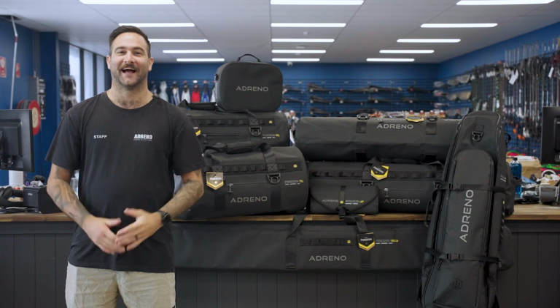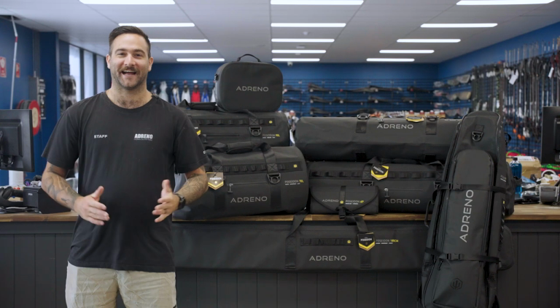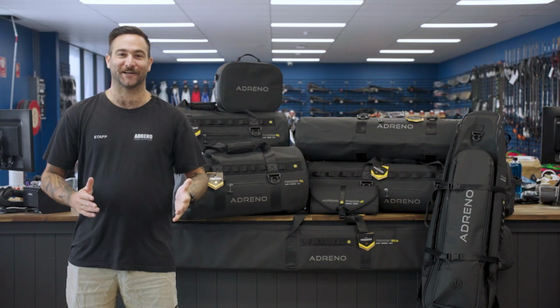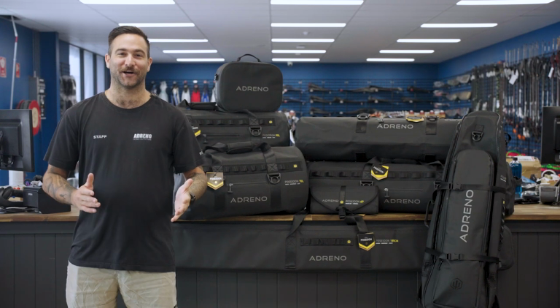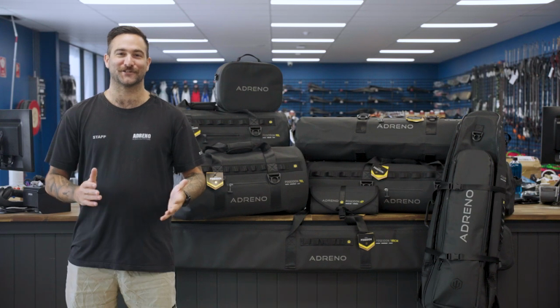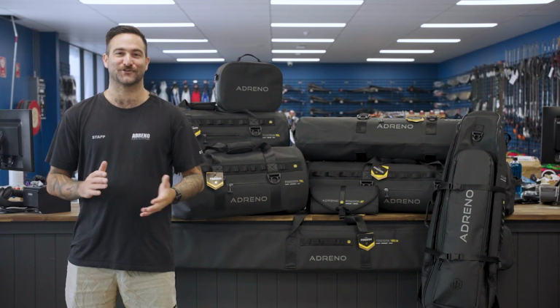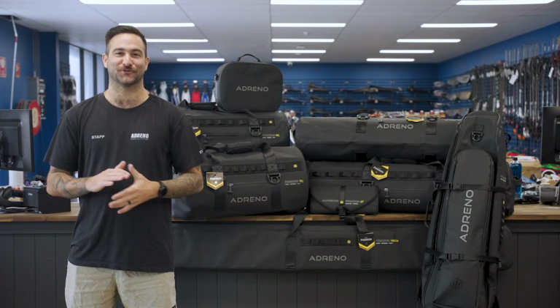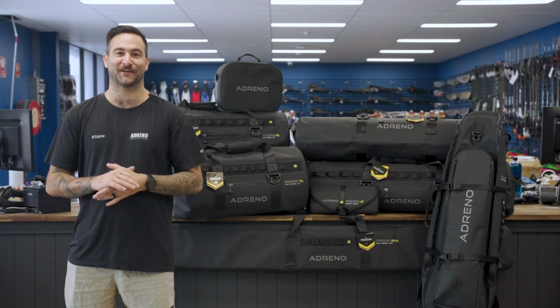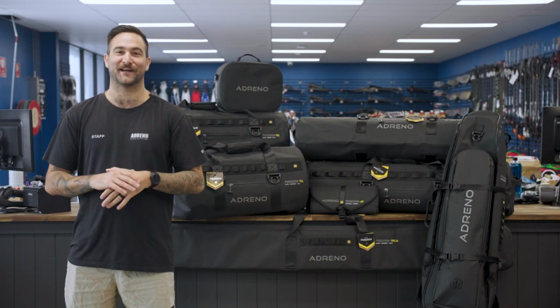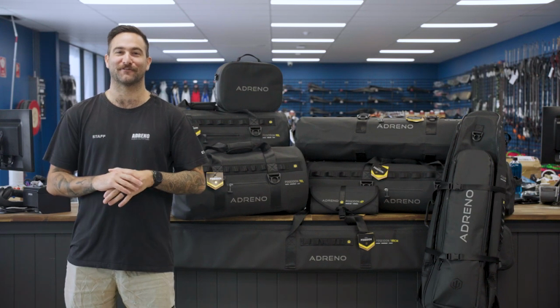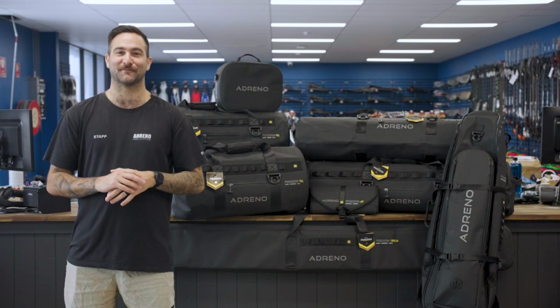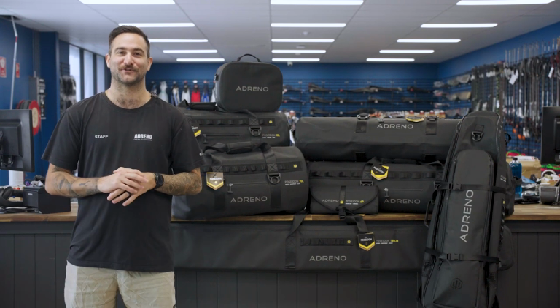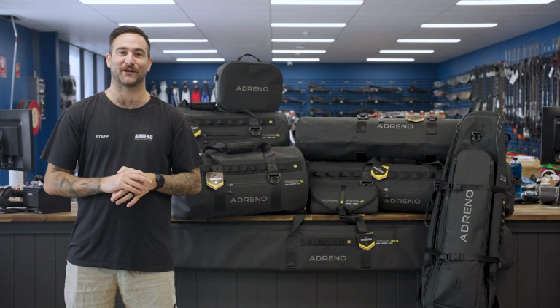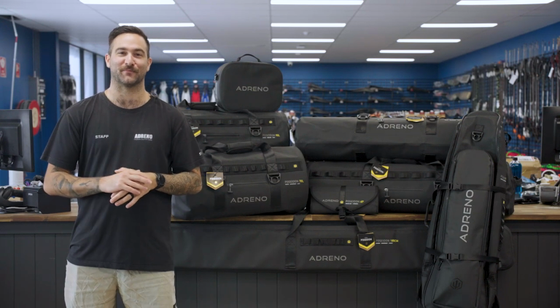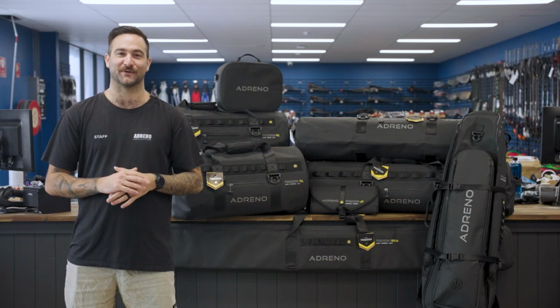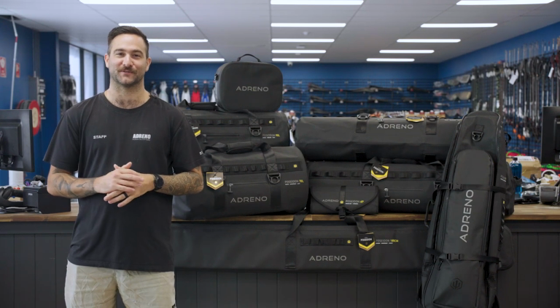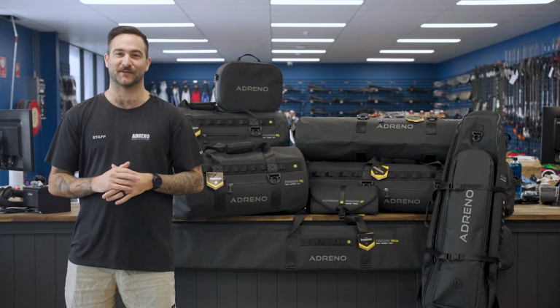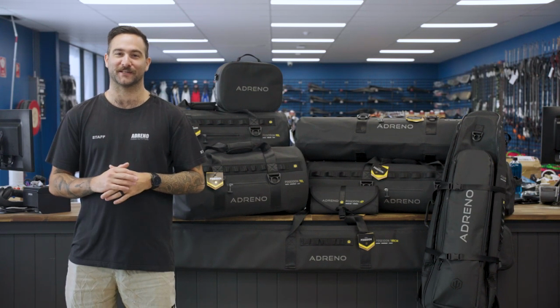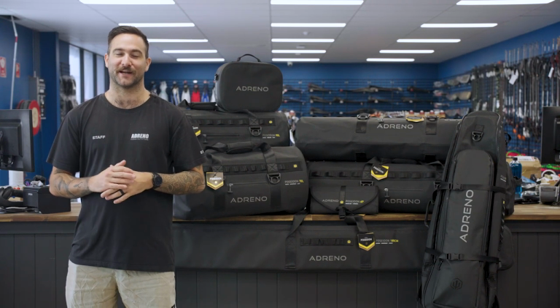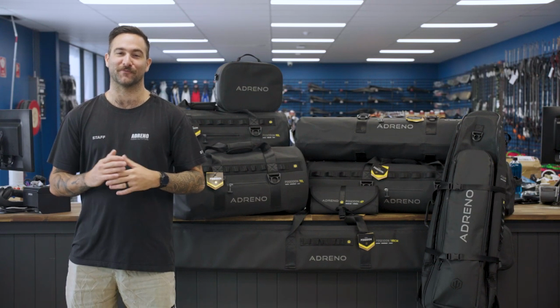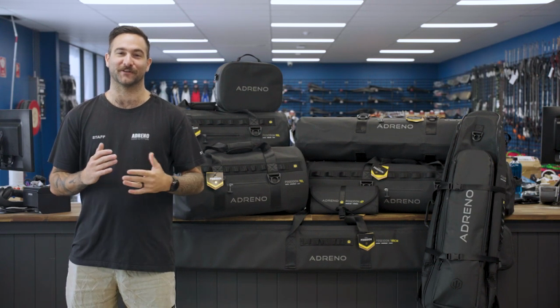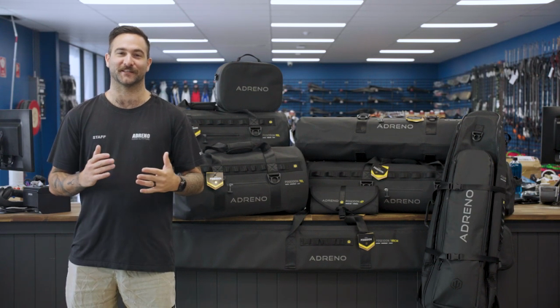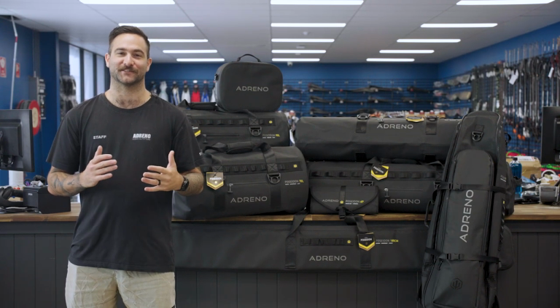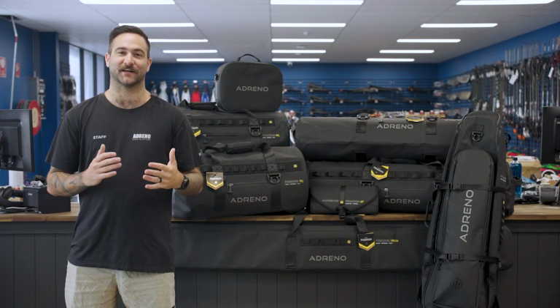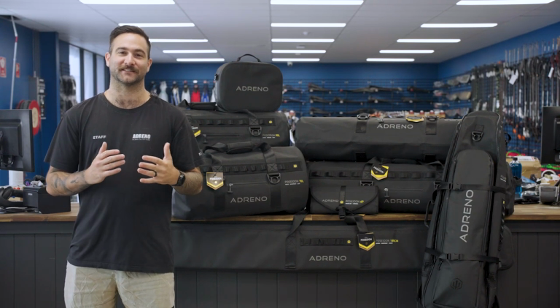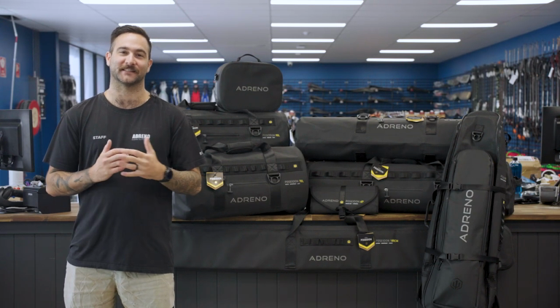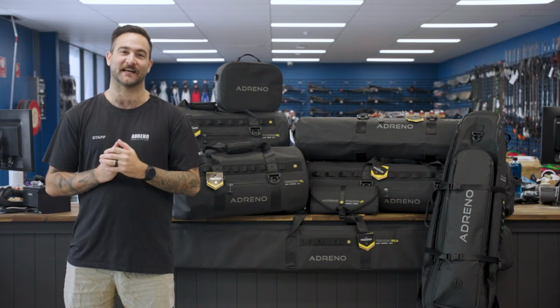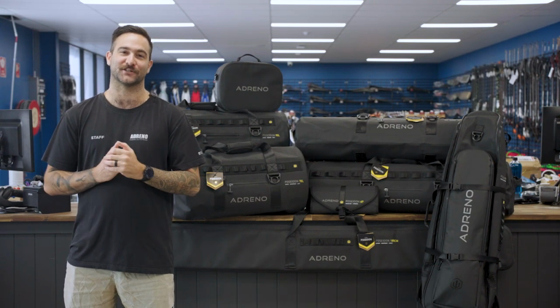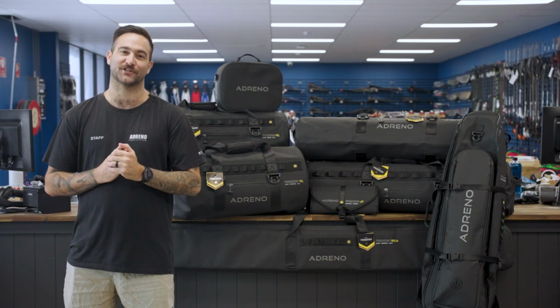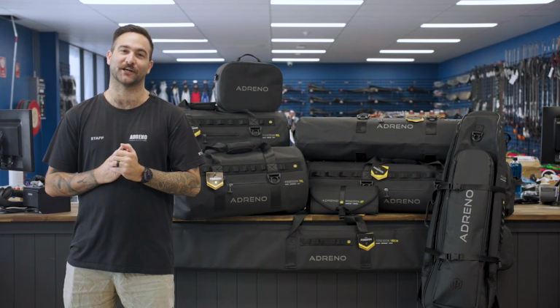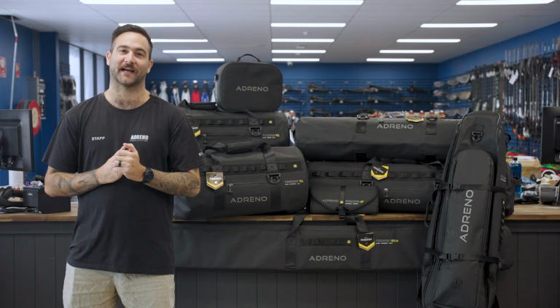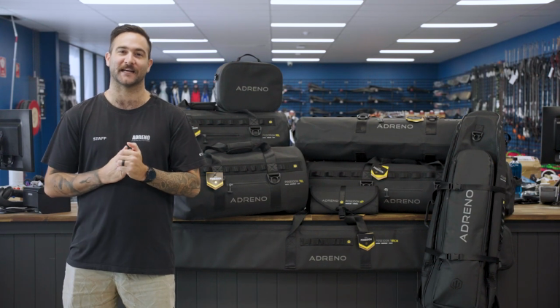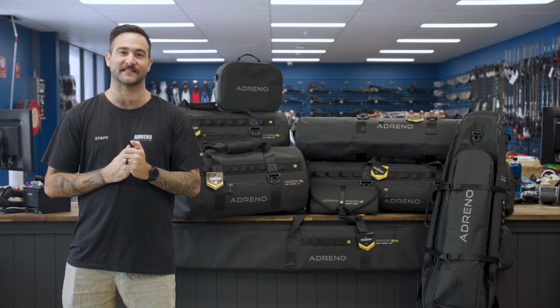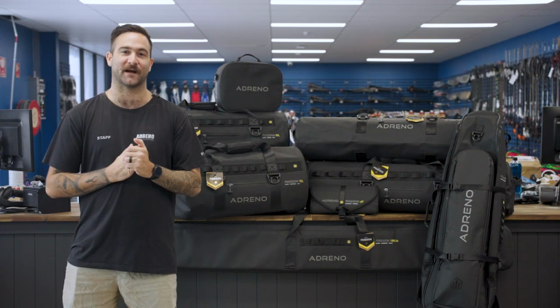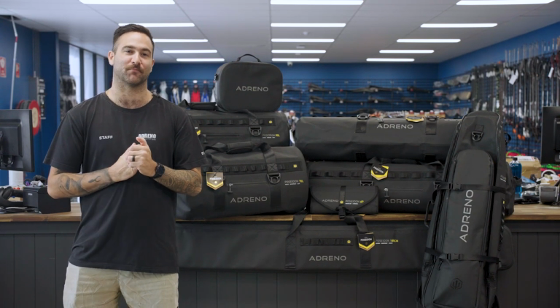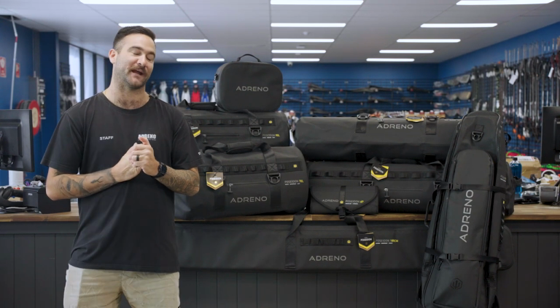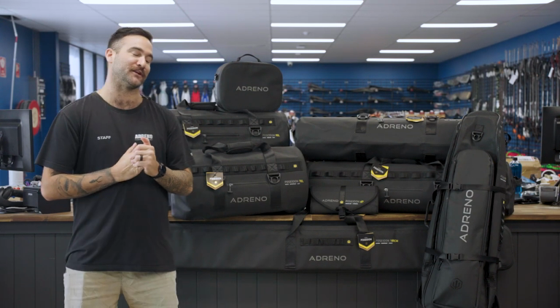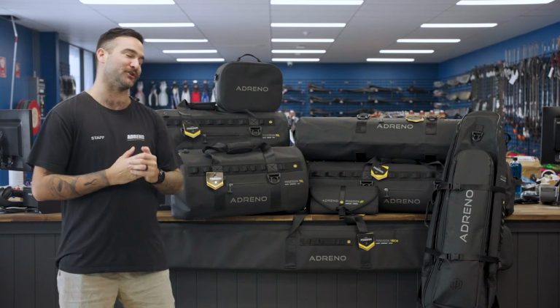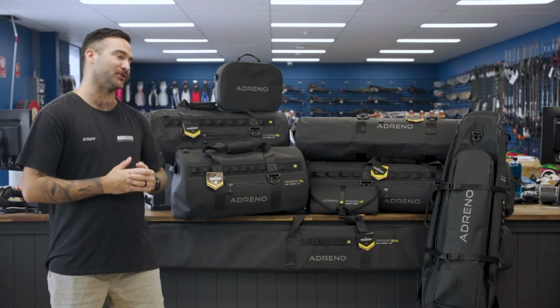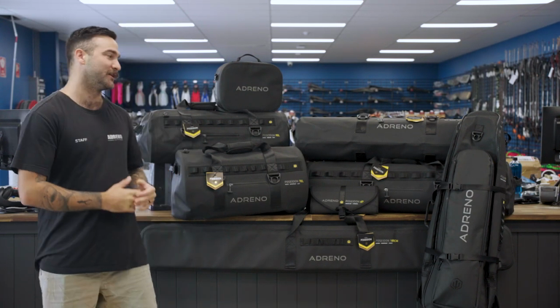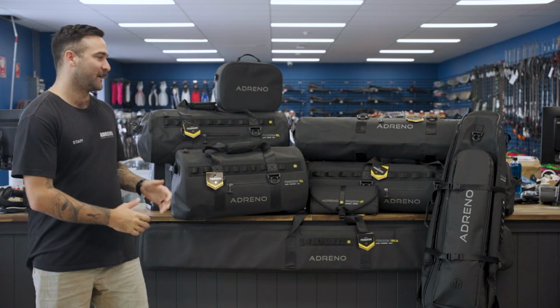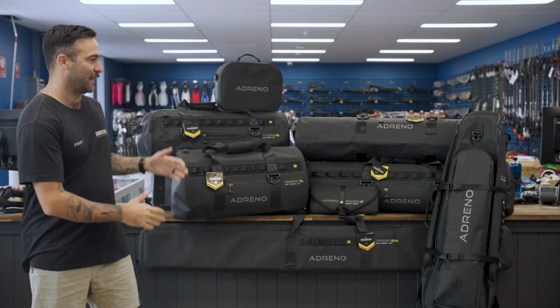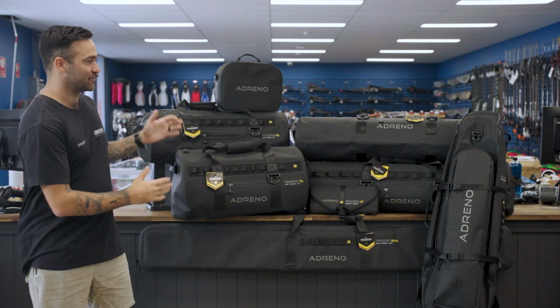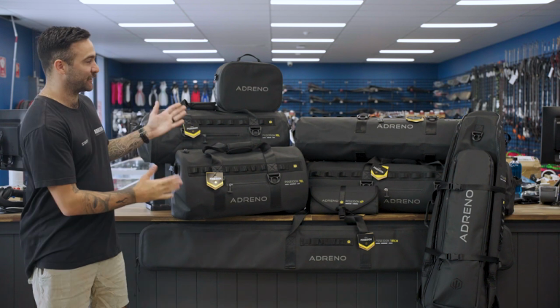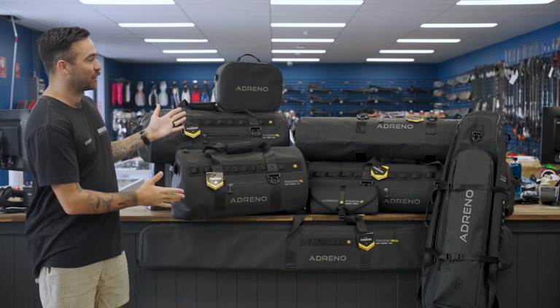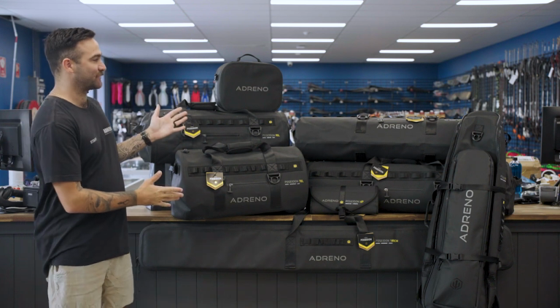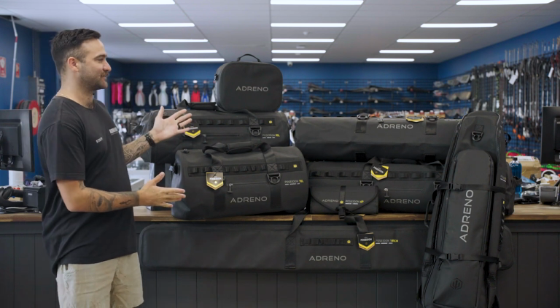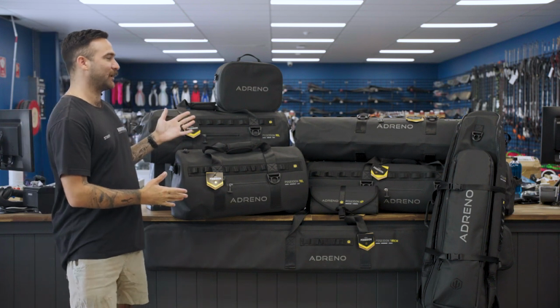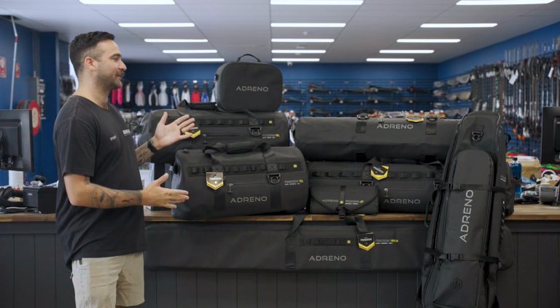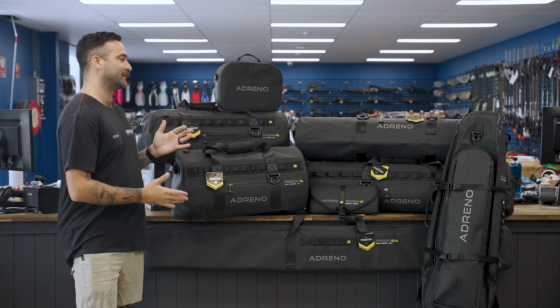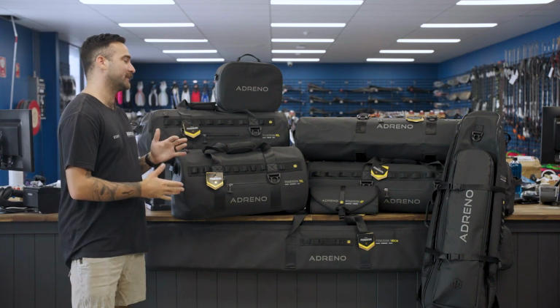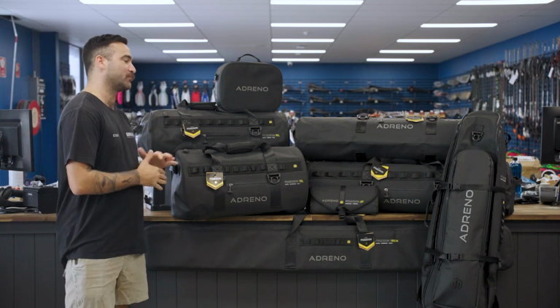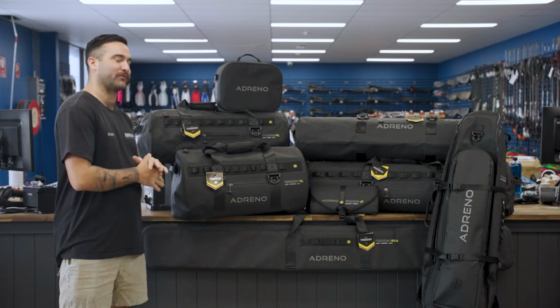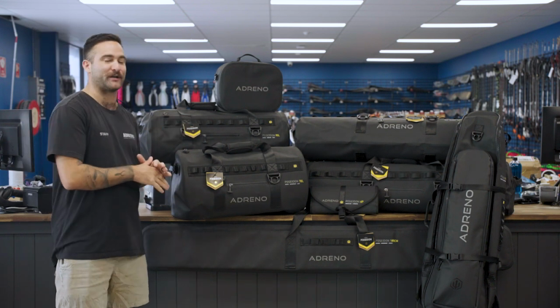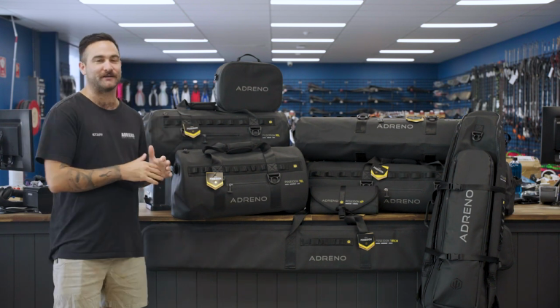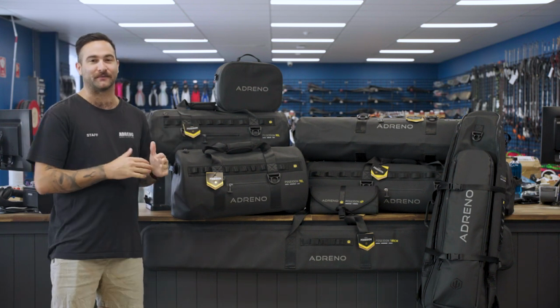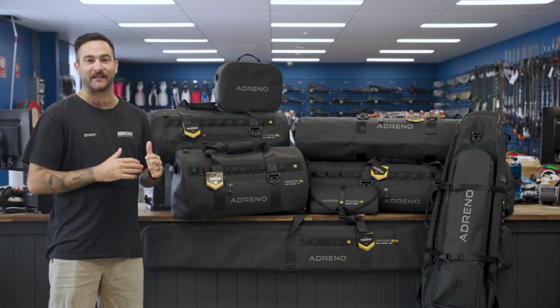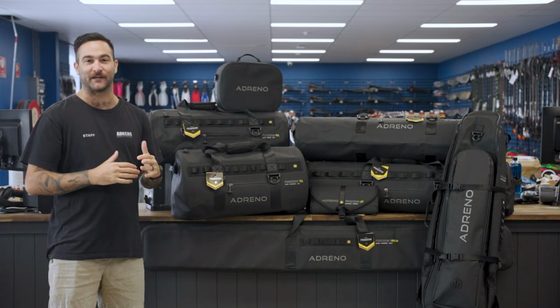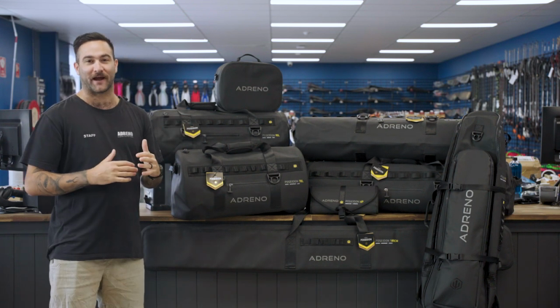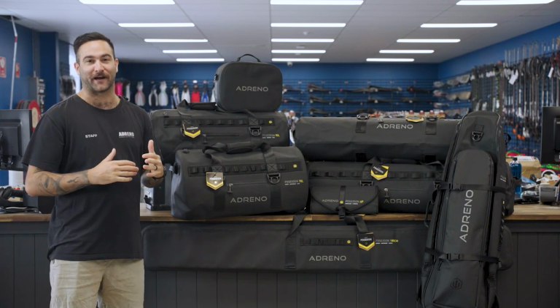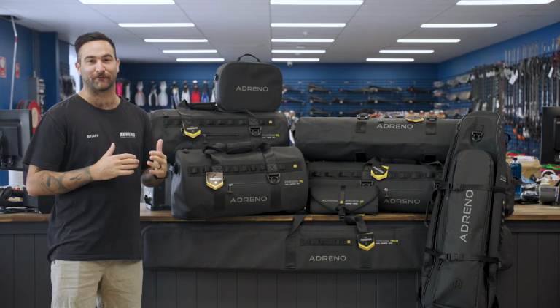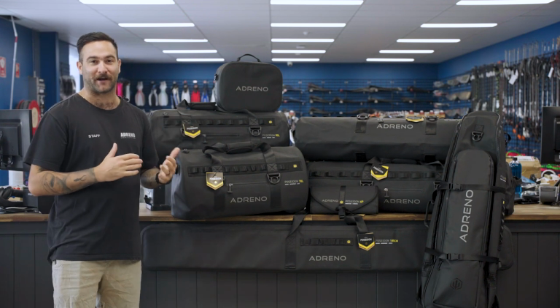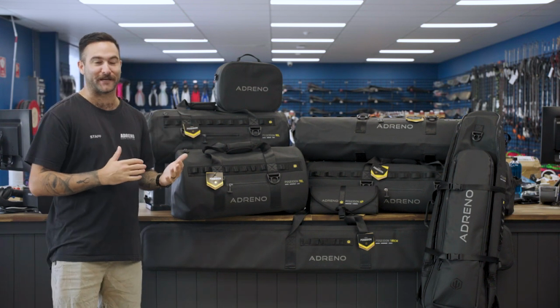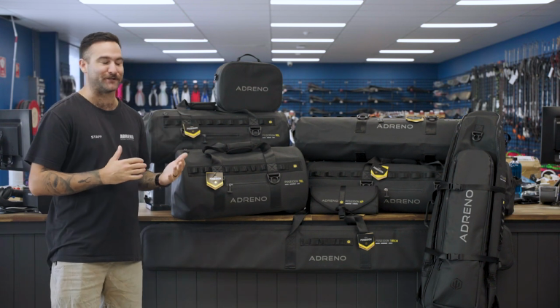Hey guys, Jordan here from Adreno Brisbane, and I'm really excited today to showcase our brand new Adreno Poseidon Premium Gear Bag range.